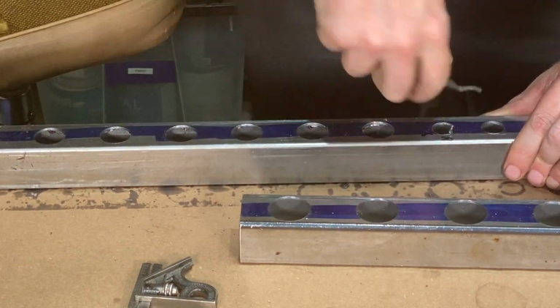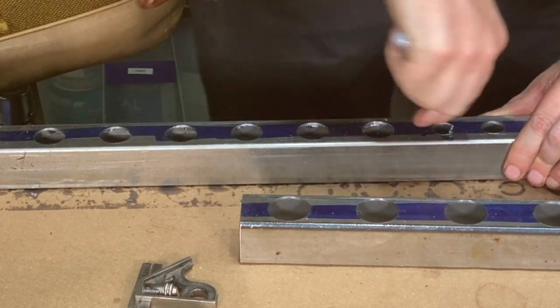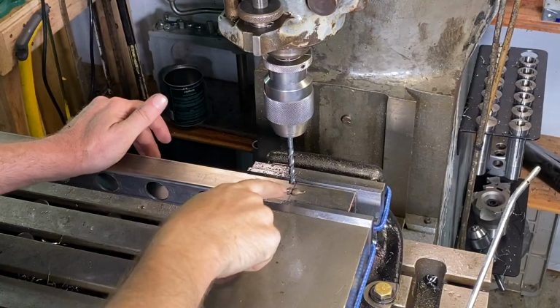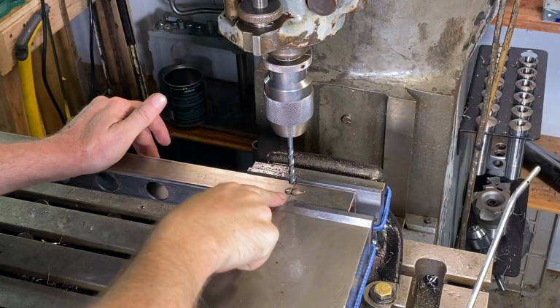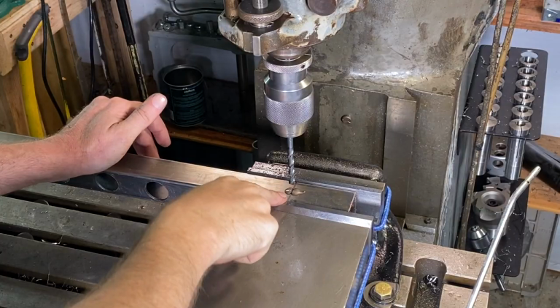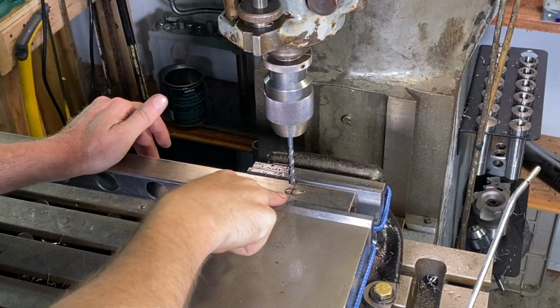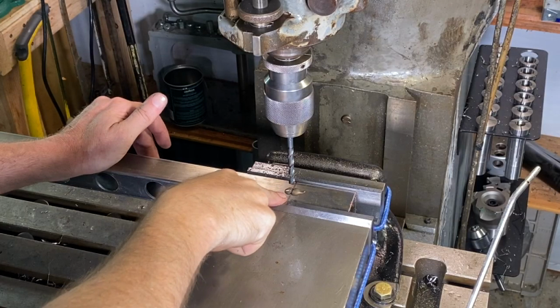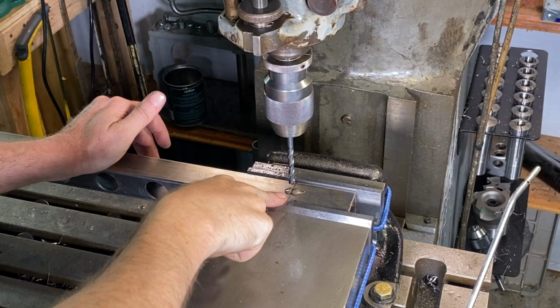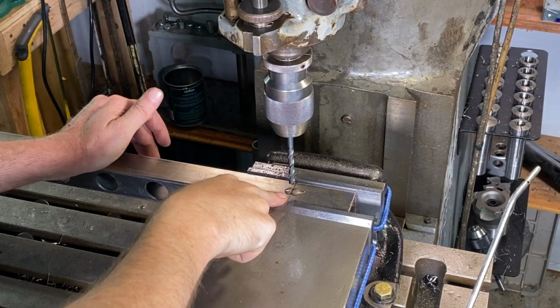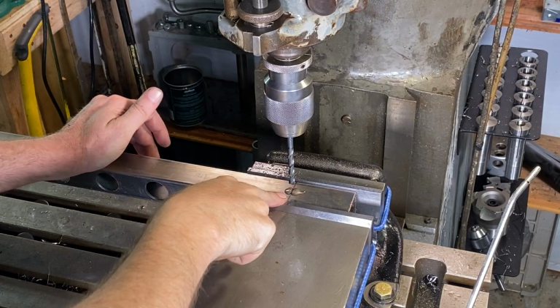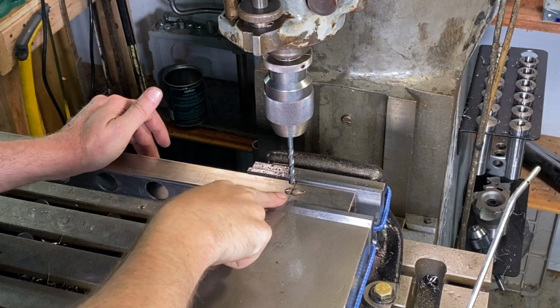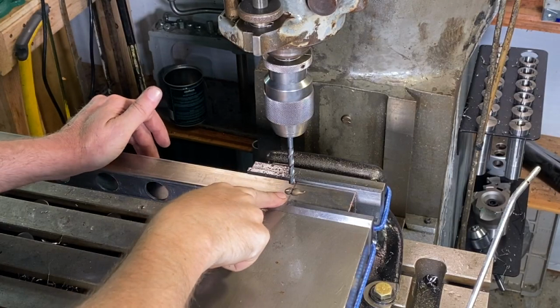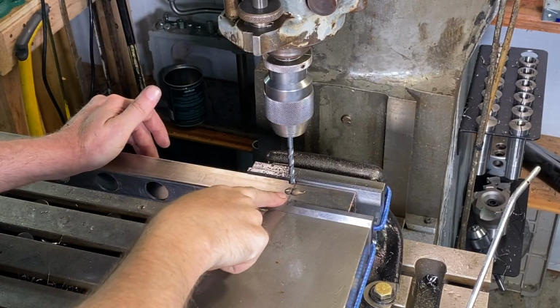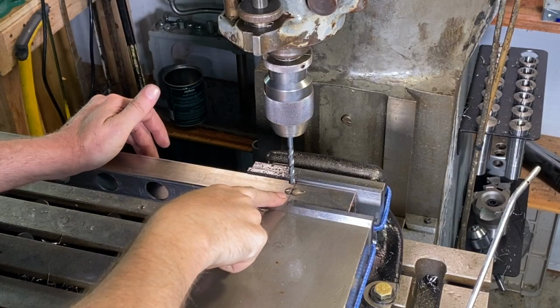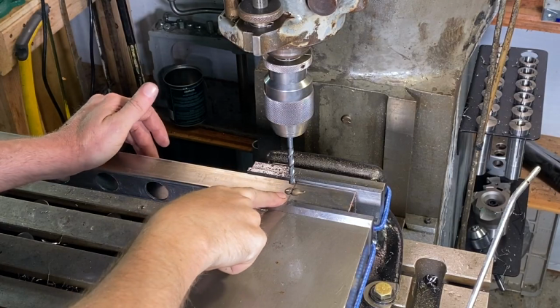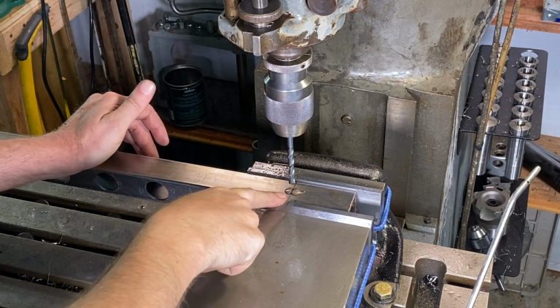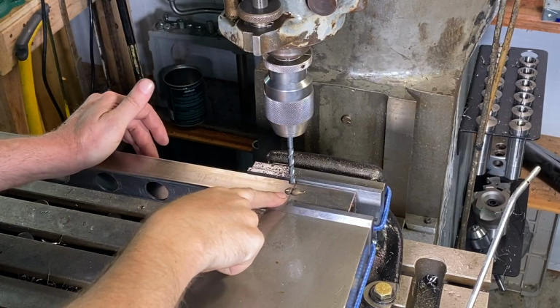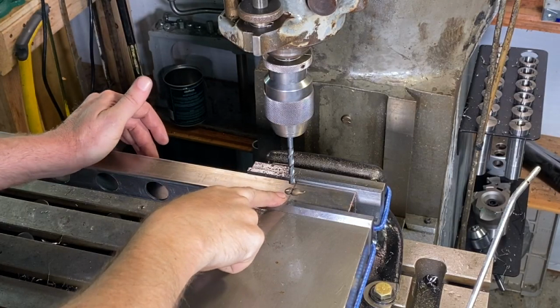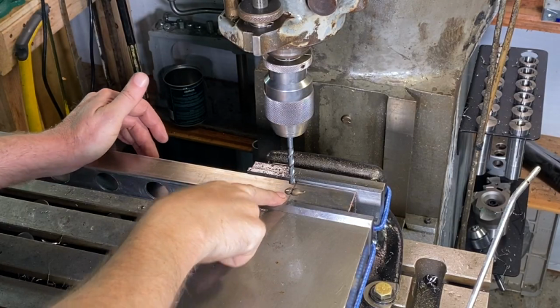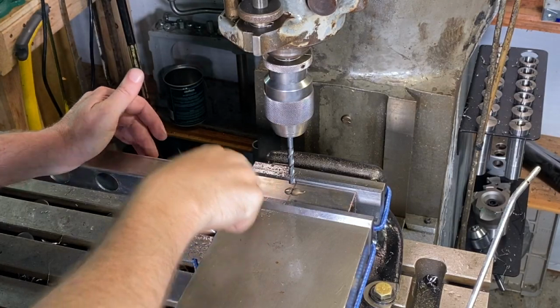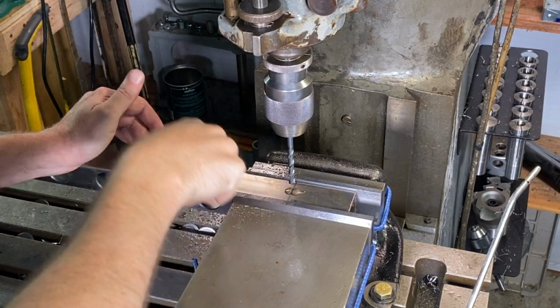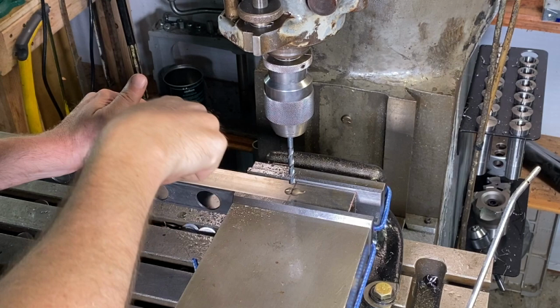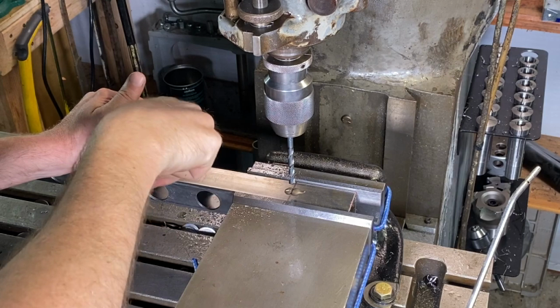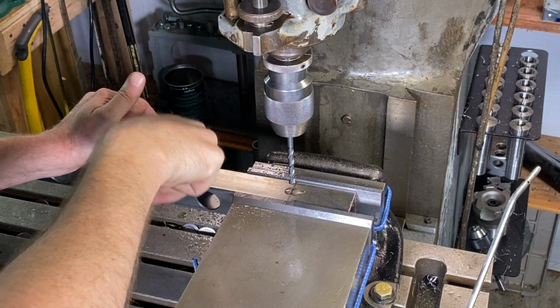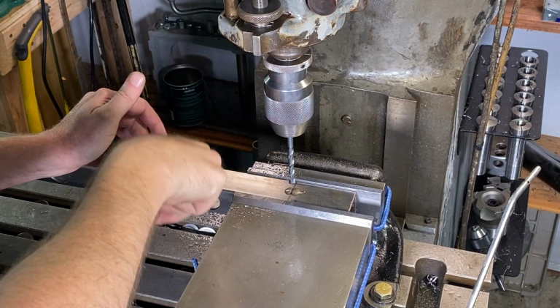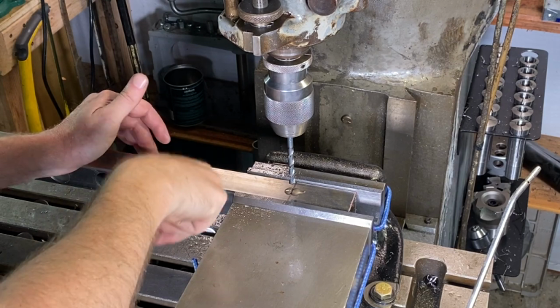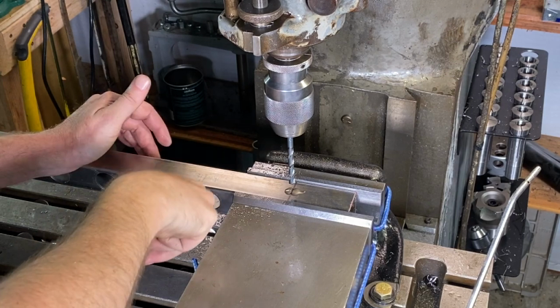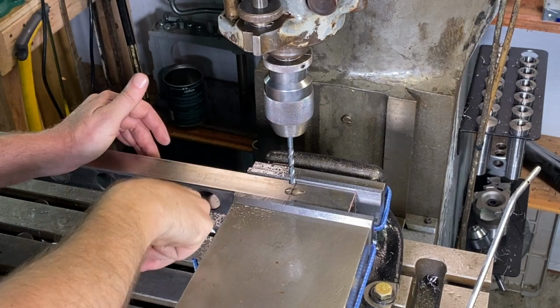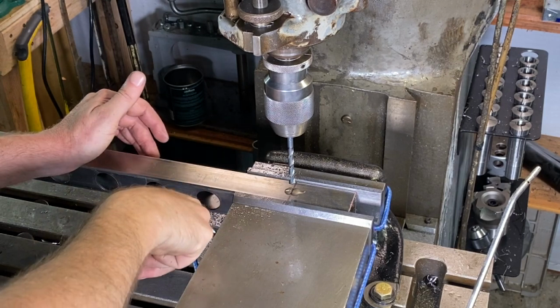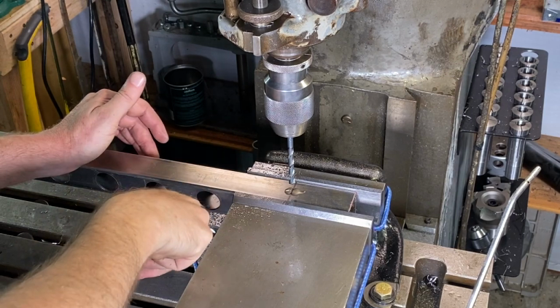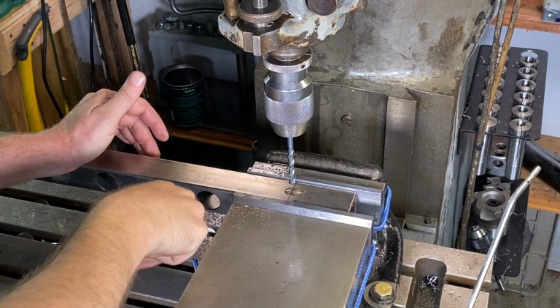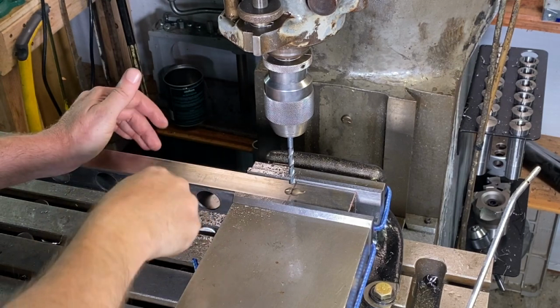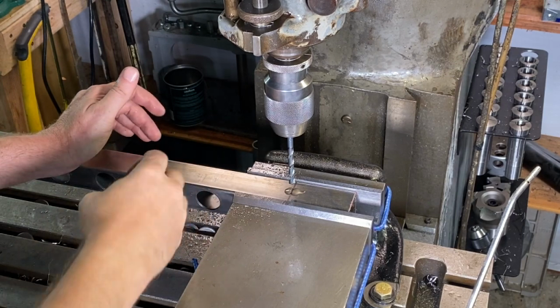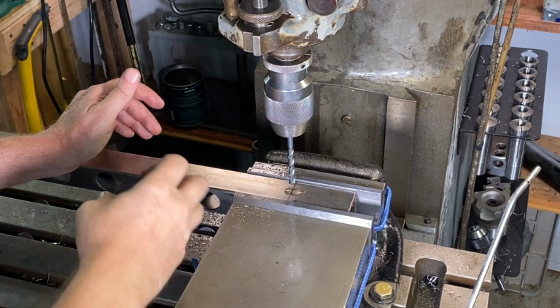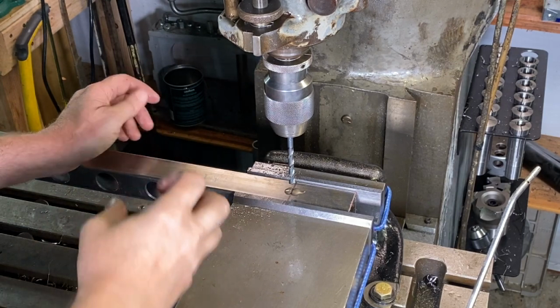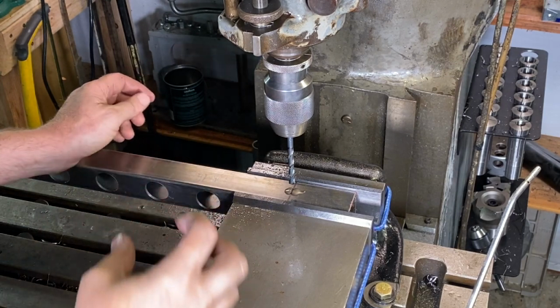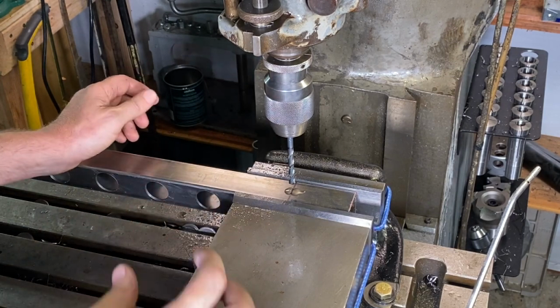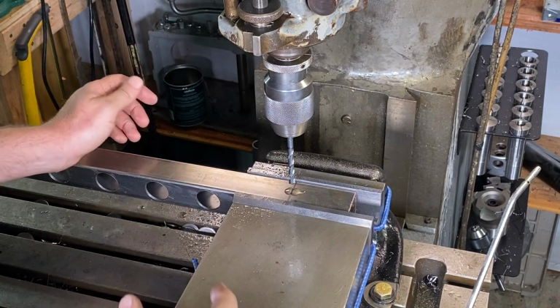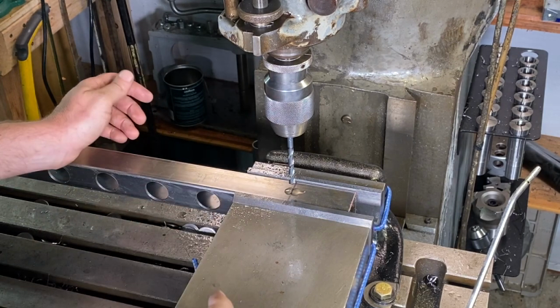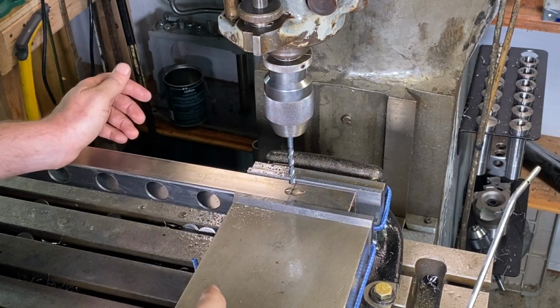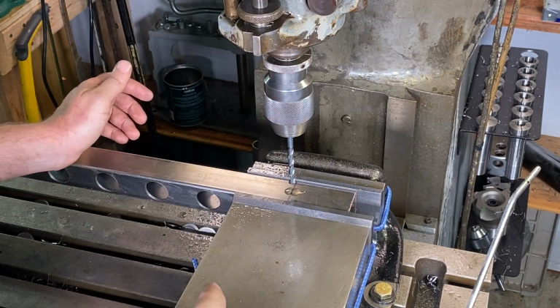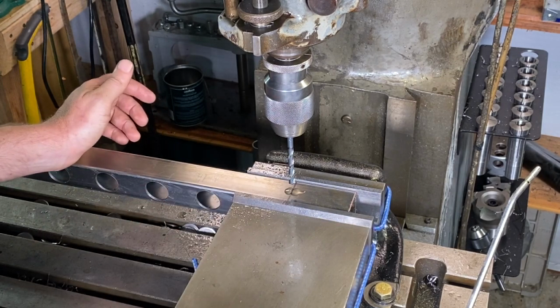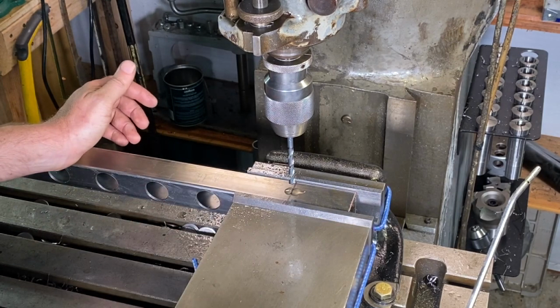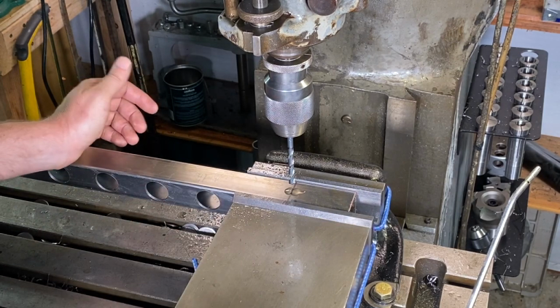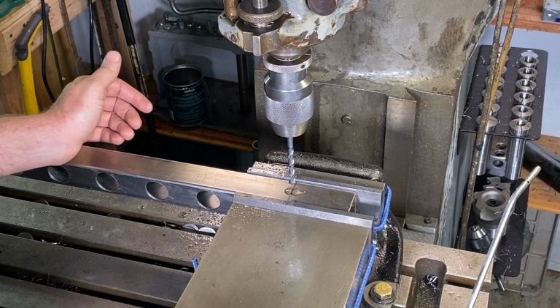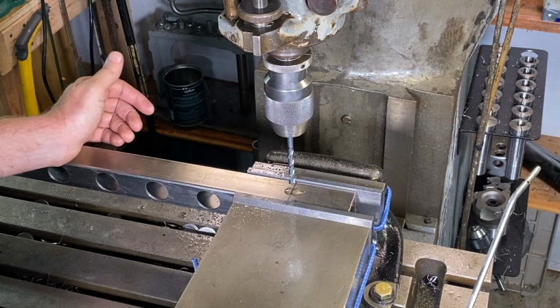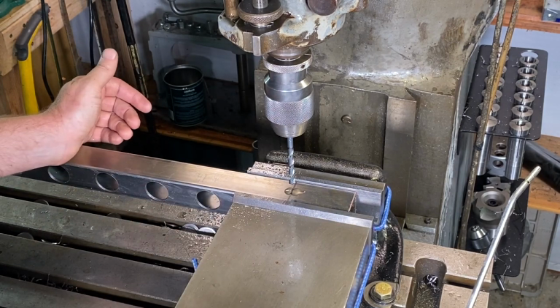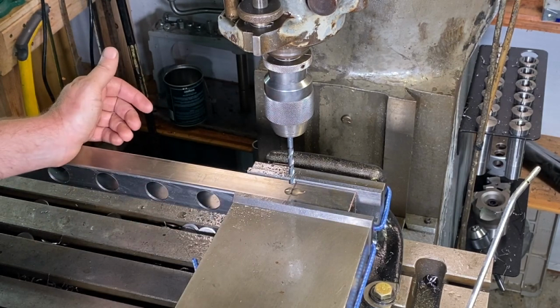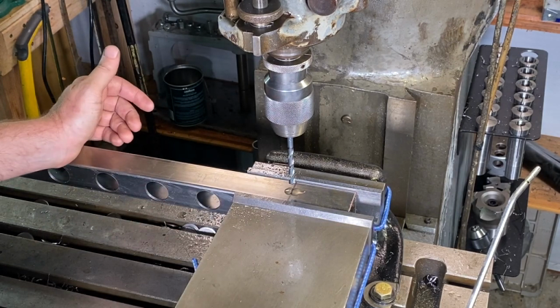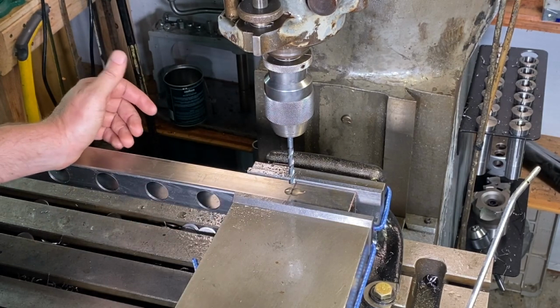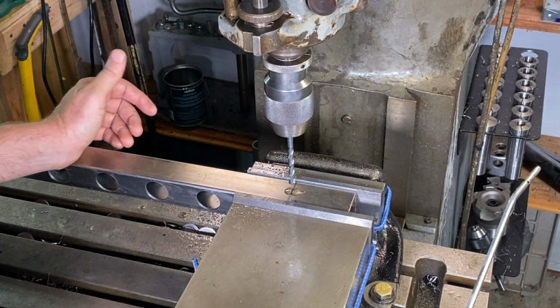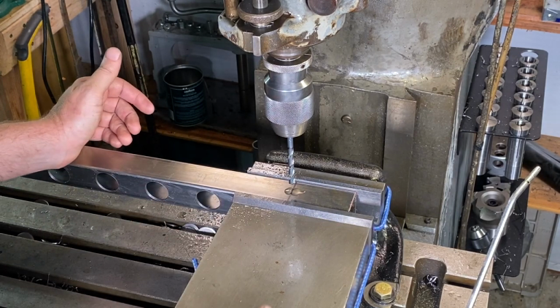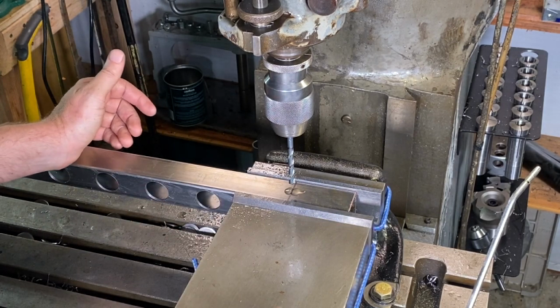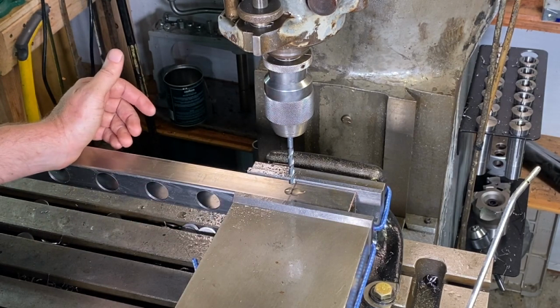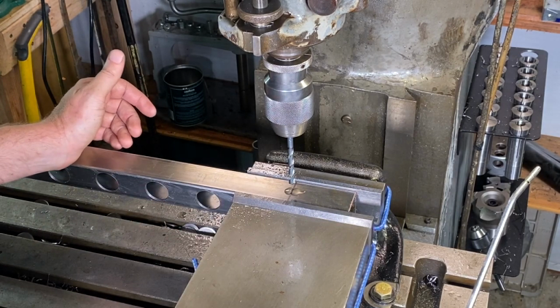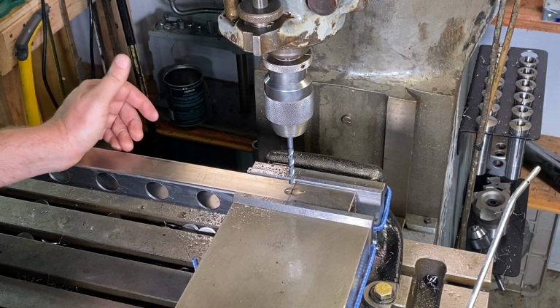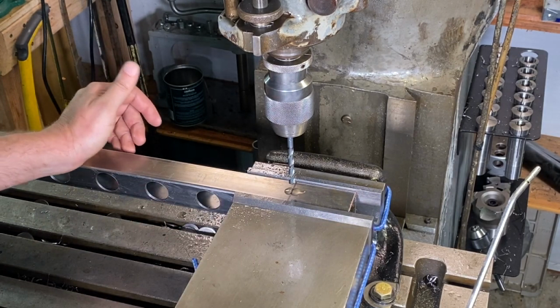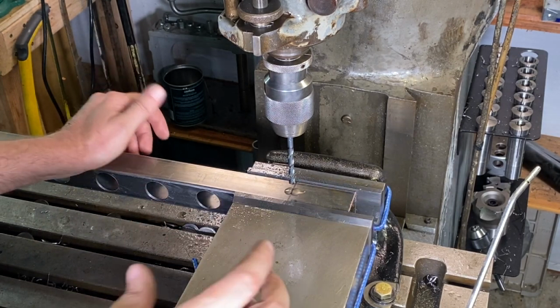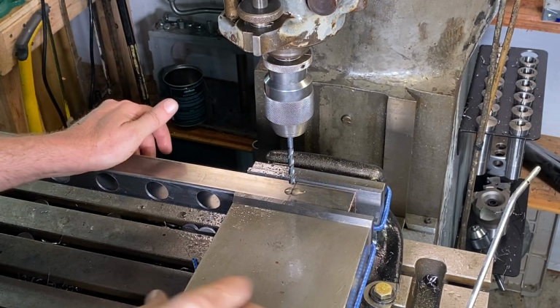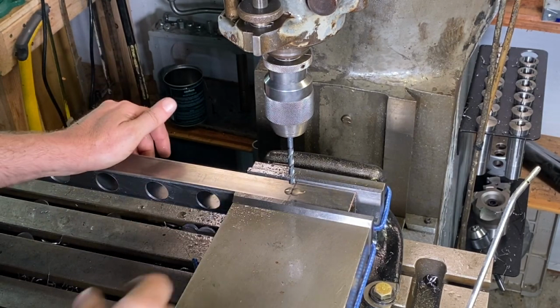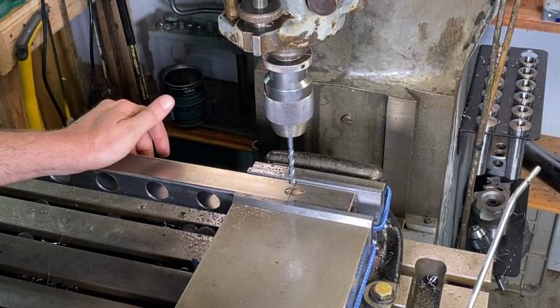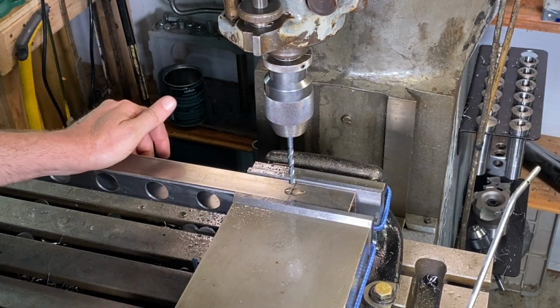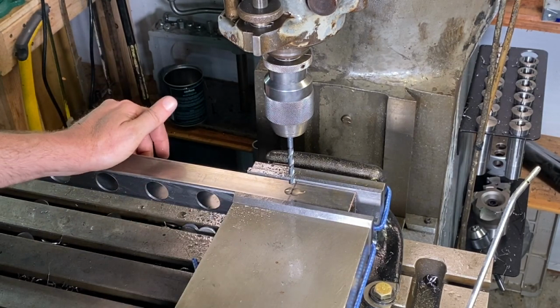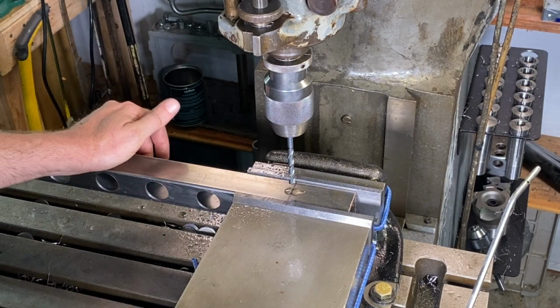Now I'm drilling some 1/4-inch holes right through the sidewall here, and this will enable me to attach the tubing to the 1/2-inch plywood.